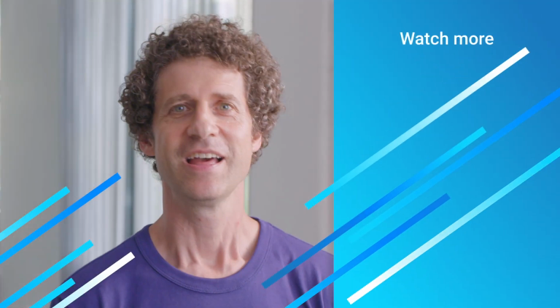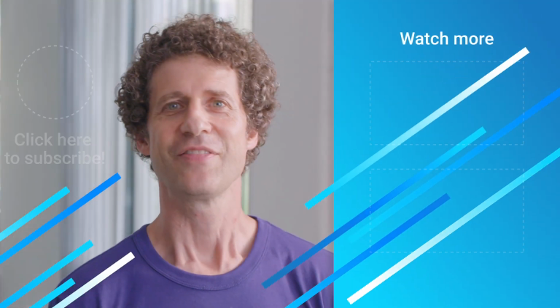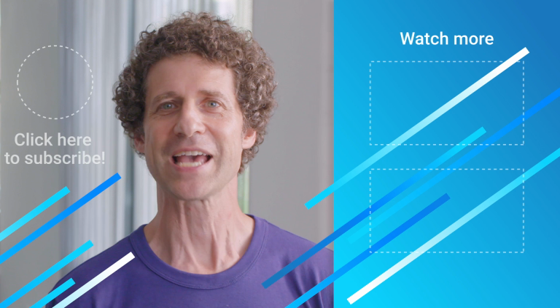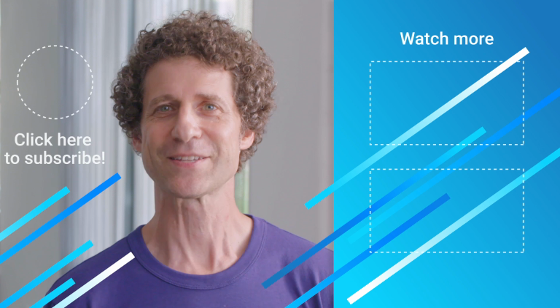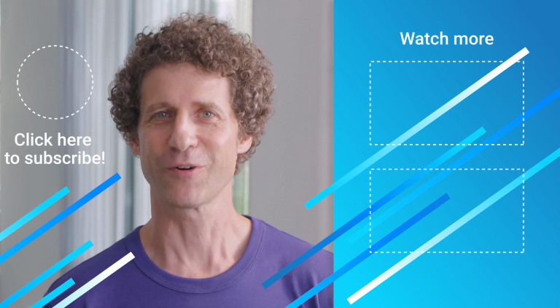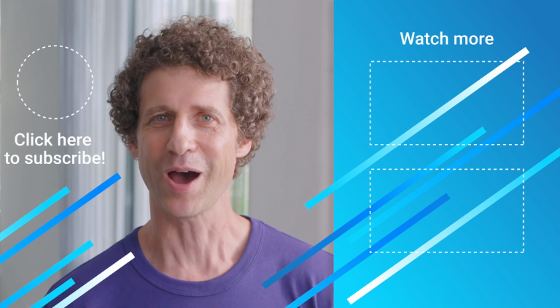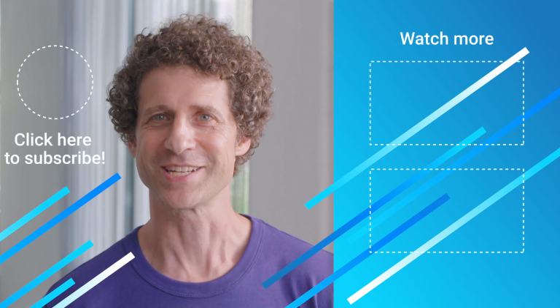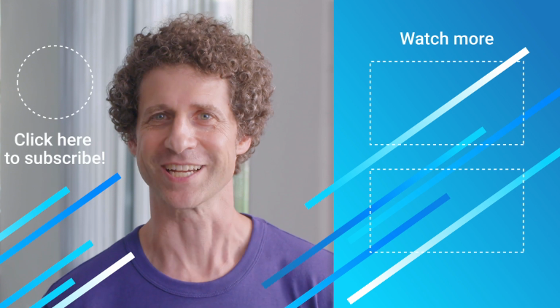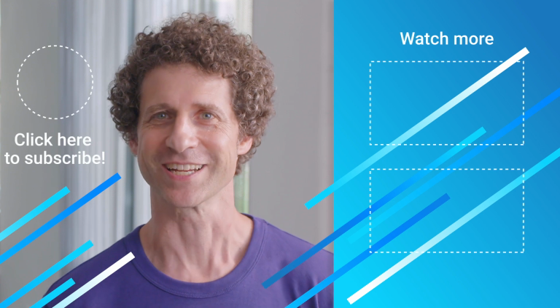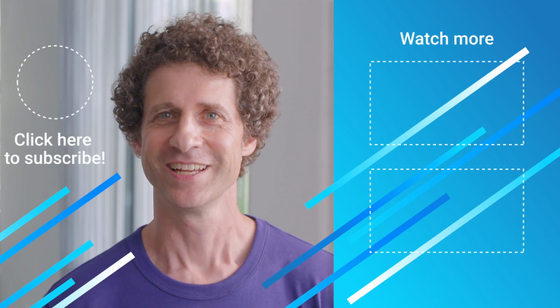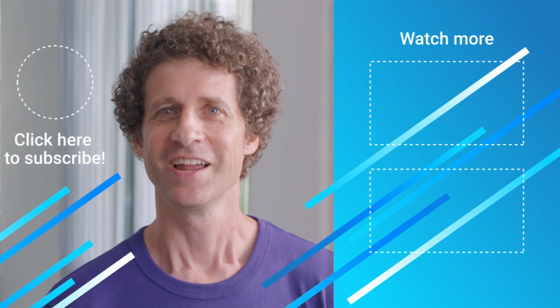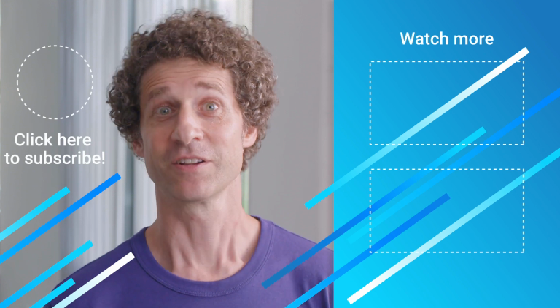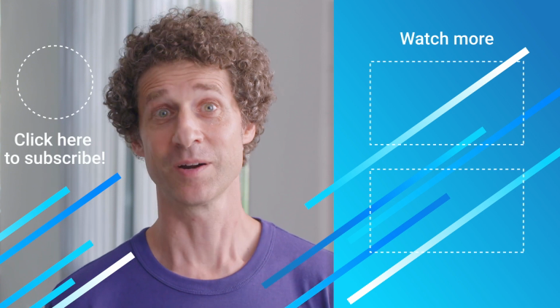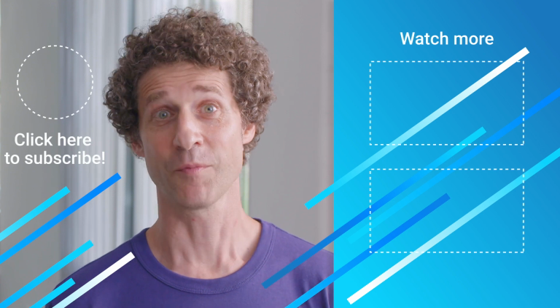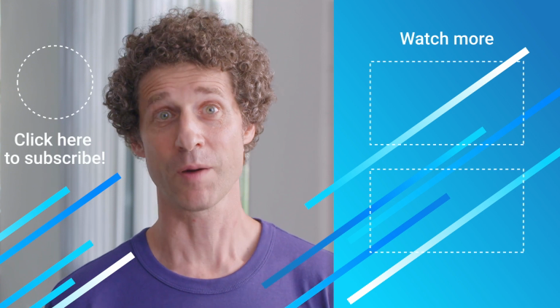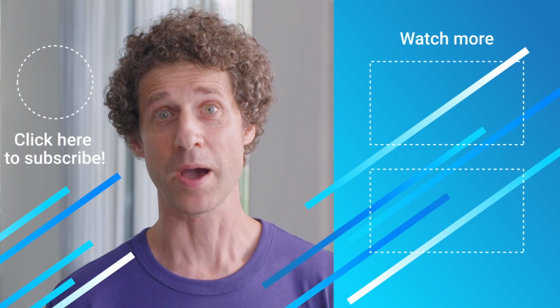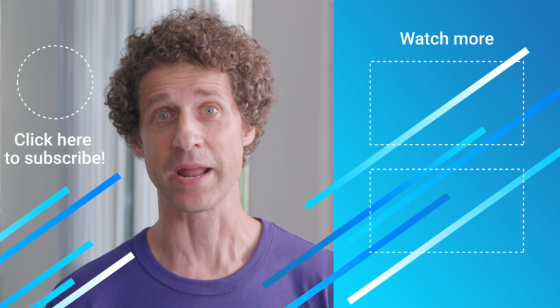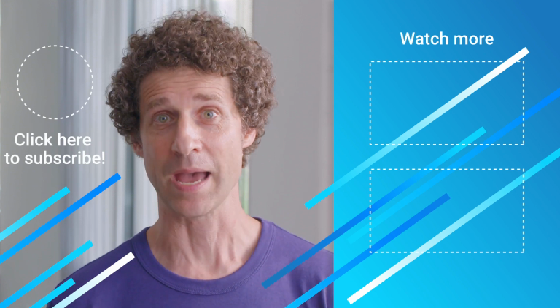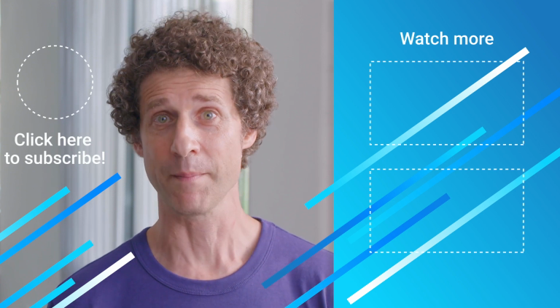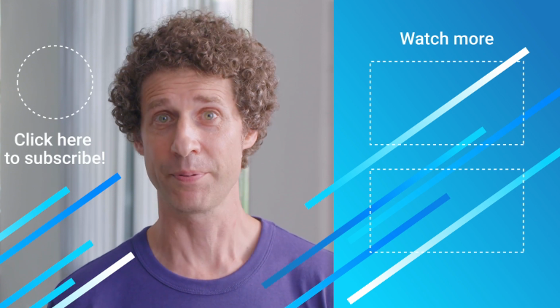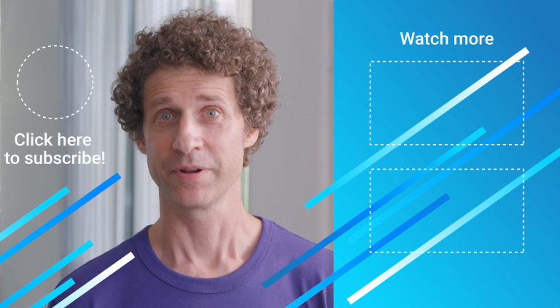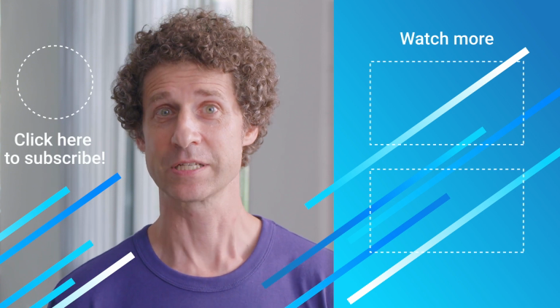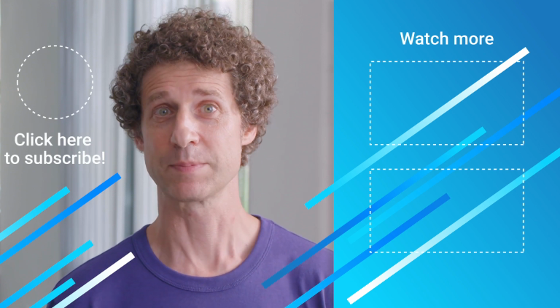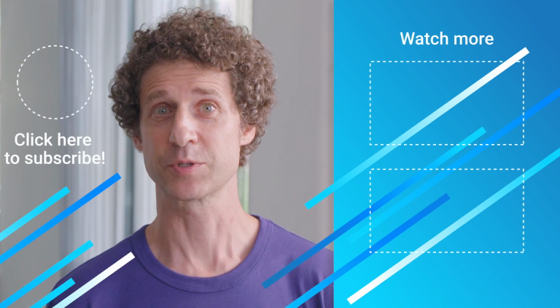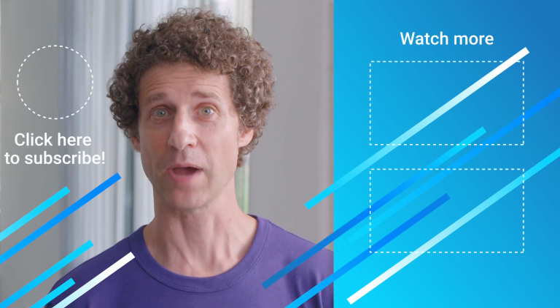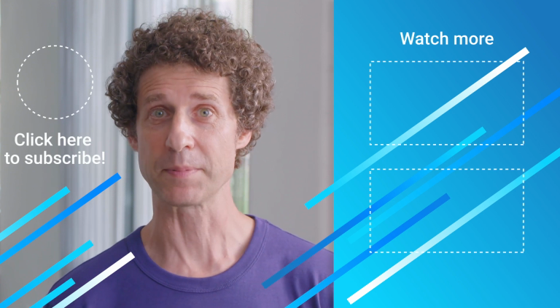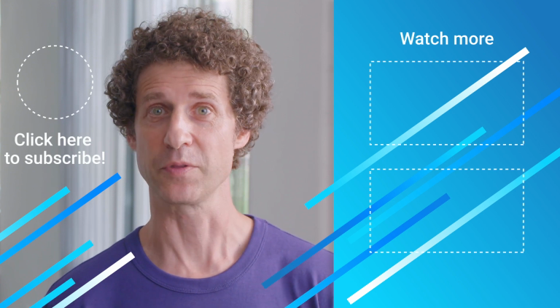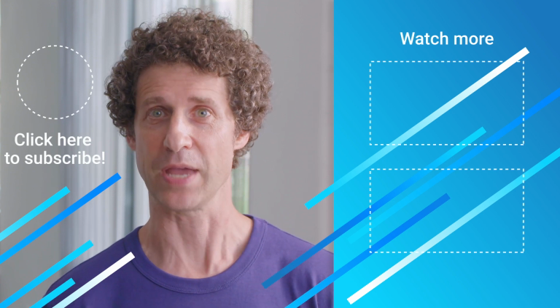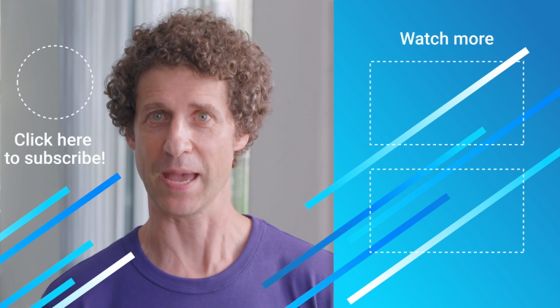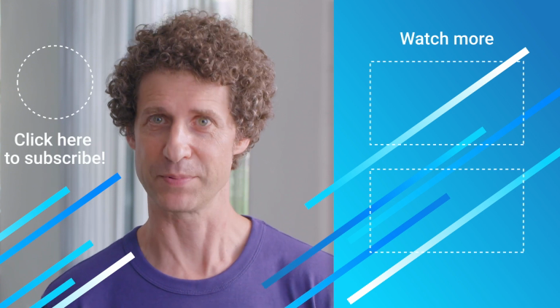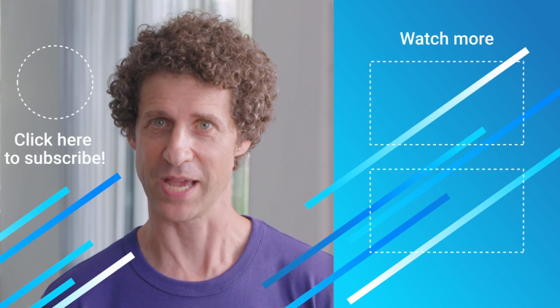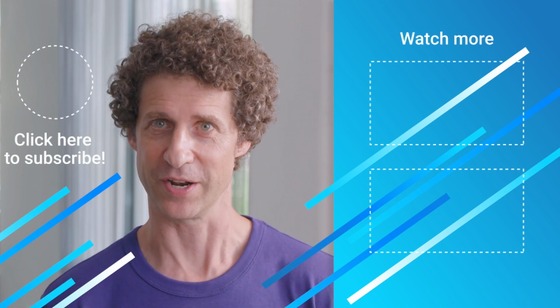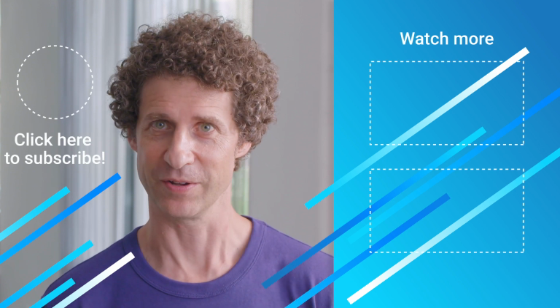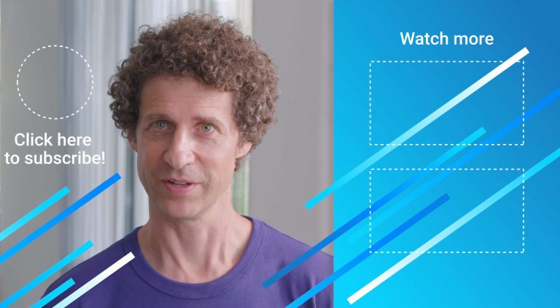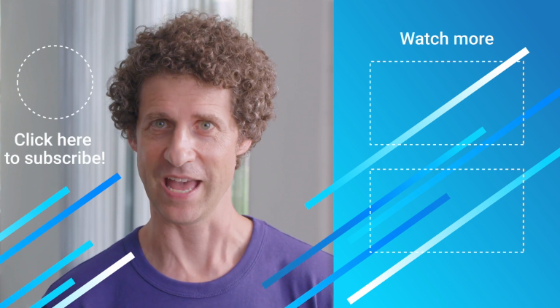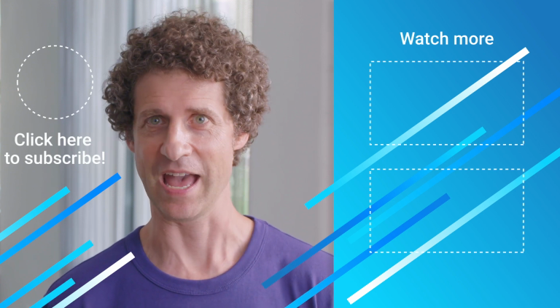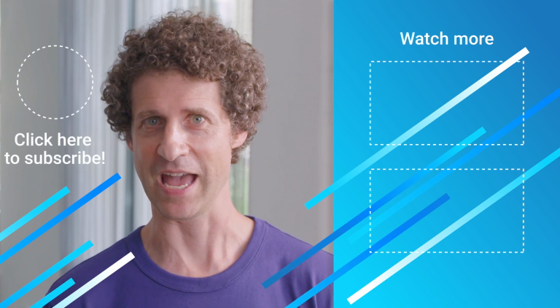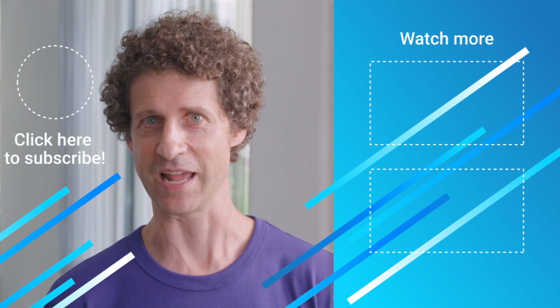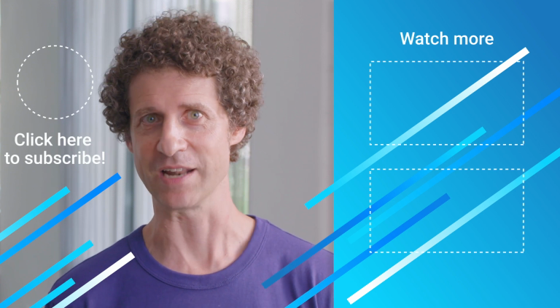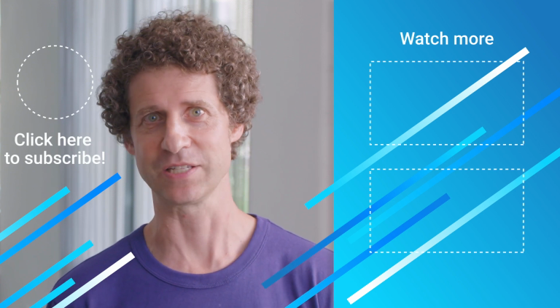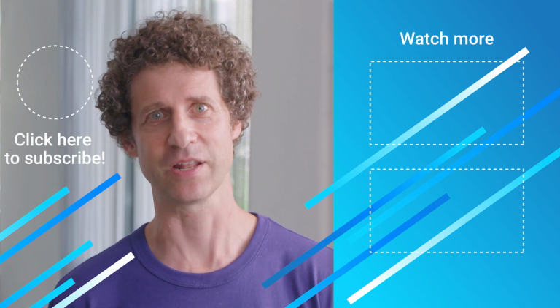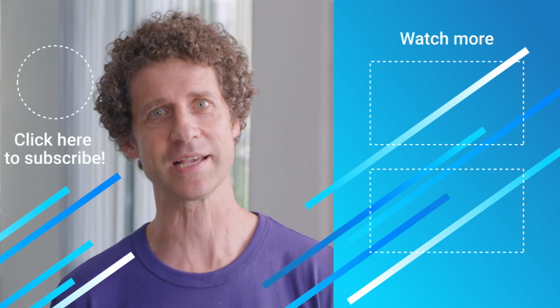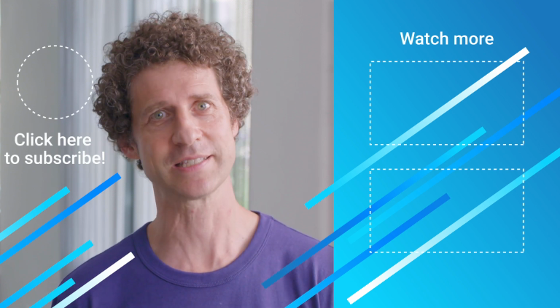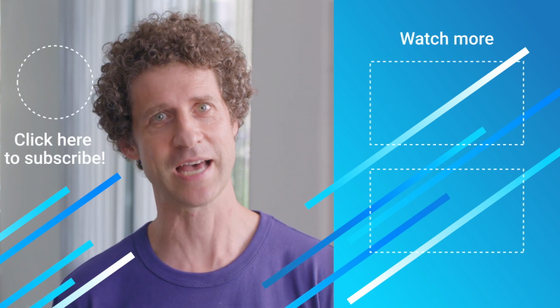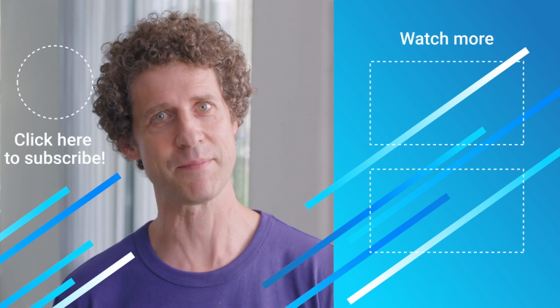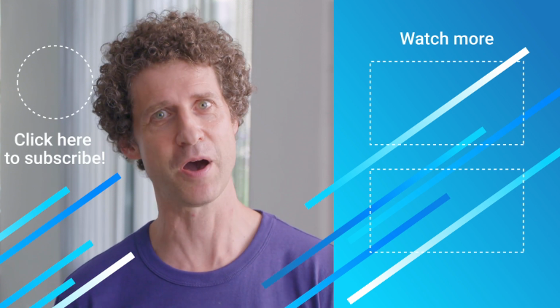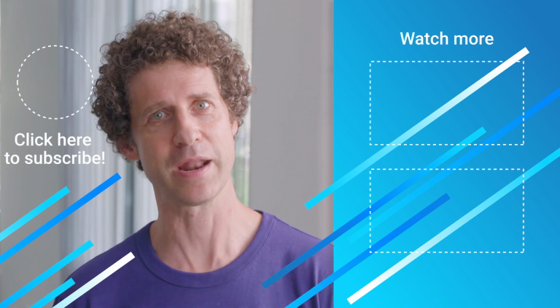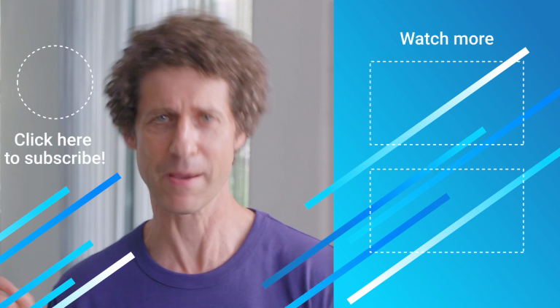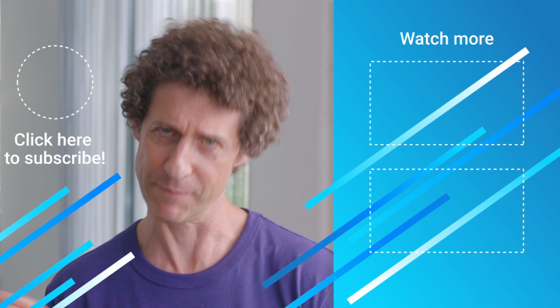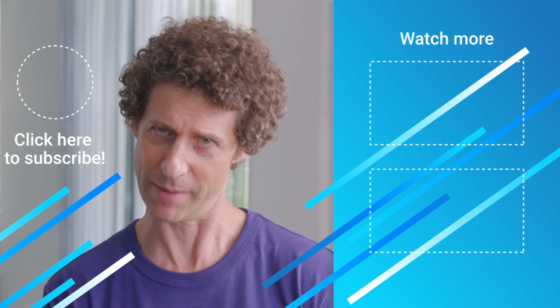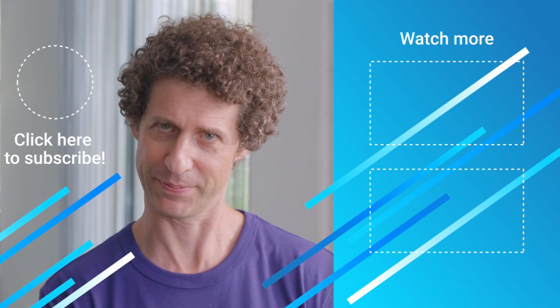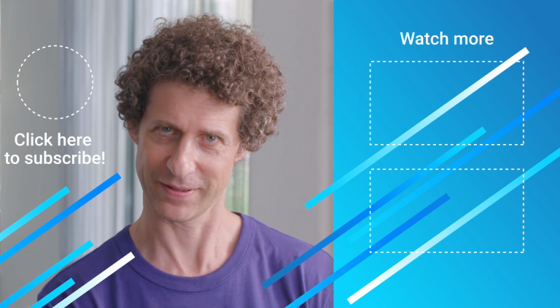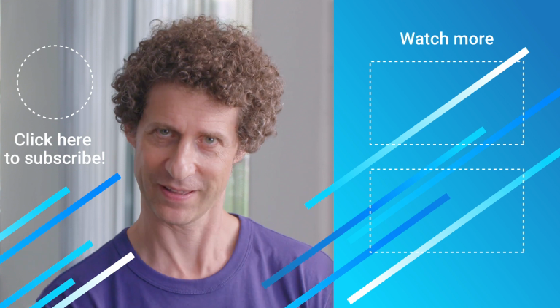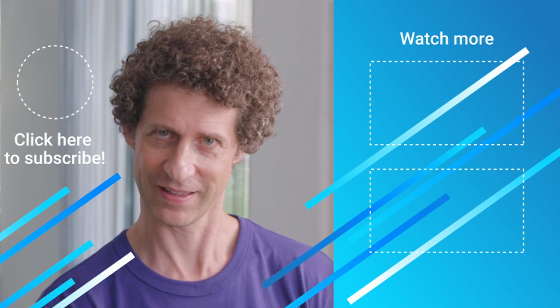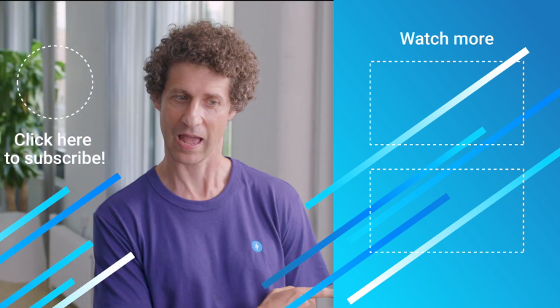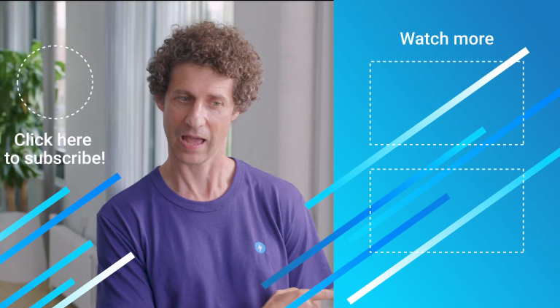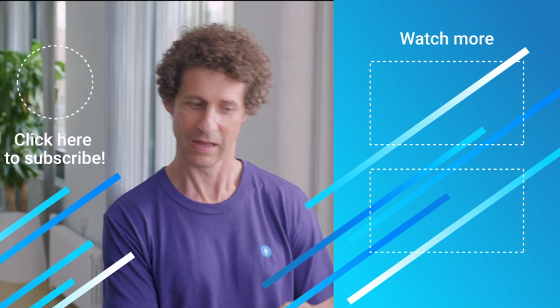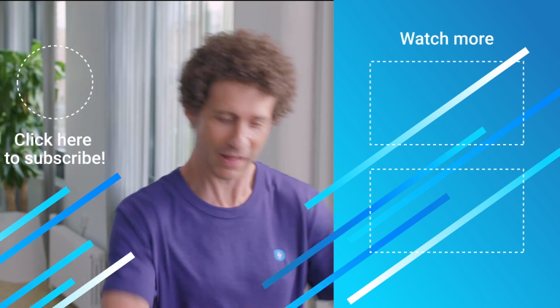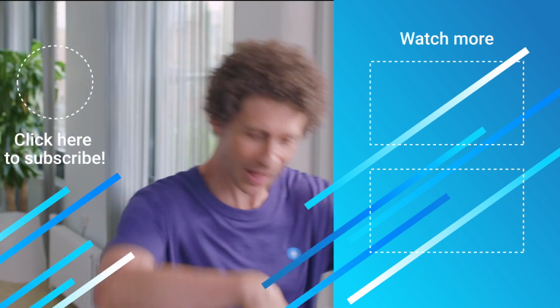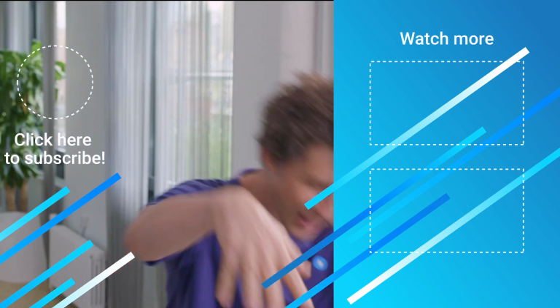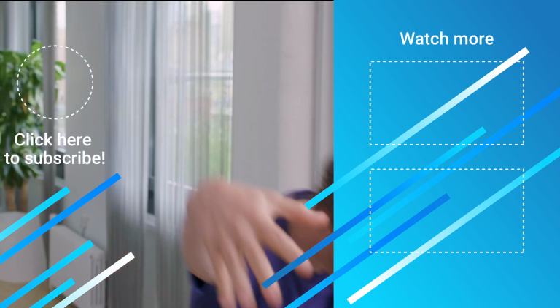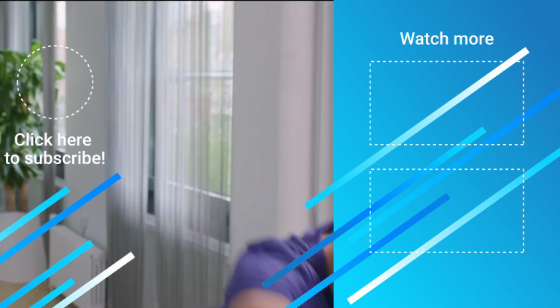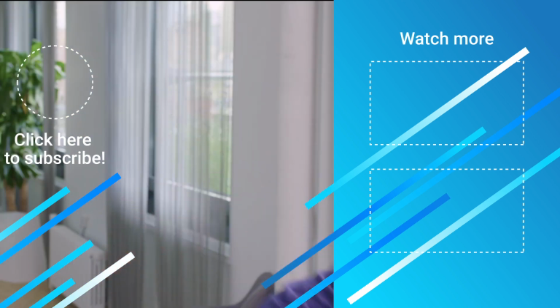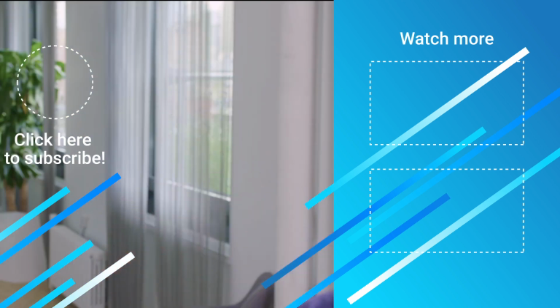Thanks for watching. To learn more about AMP, just subscribe to the AMP channel. See you next time on Amp Up!